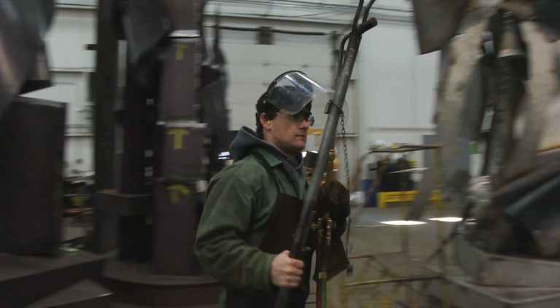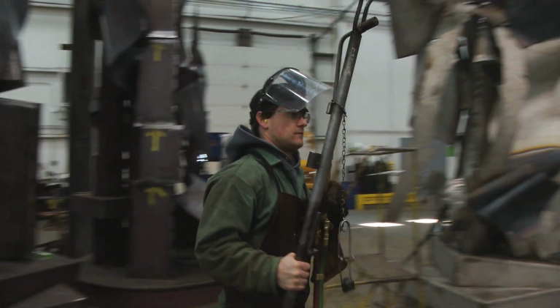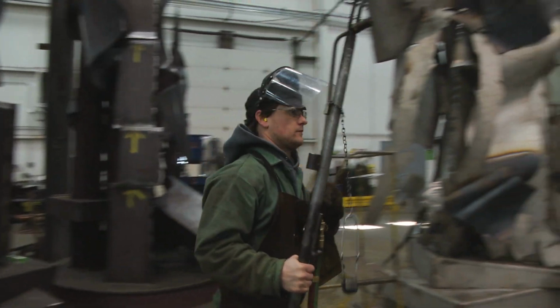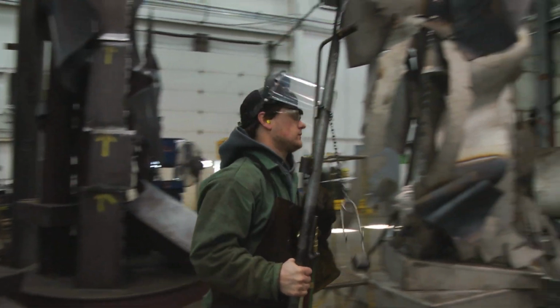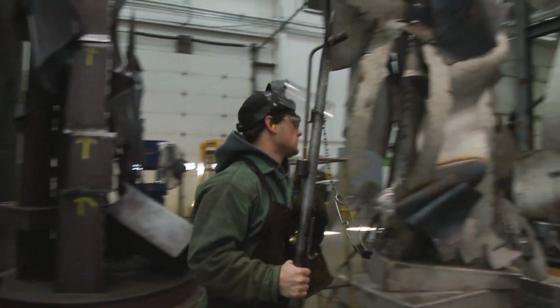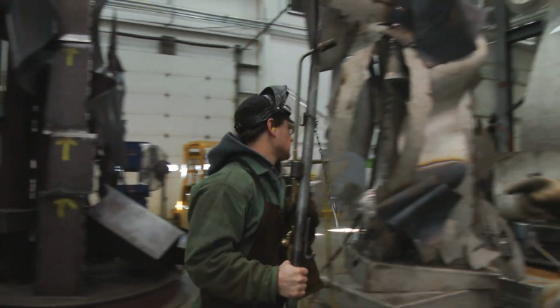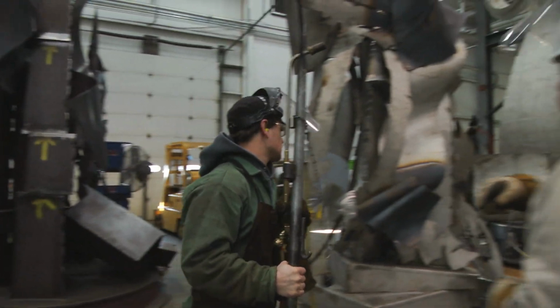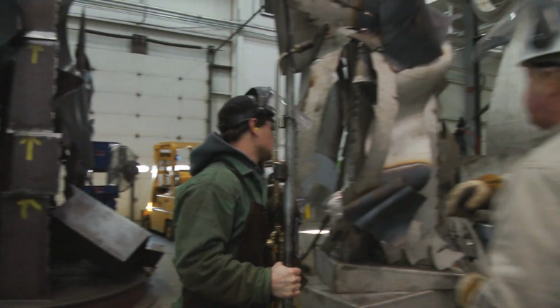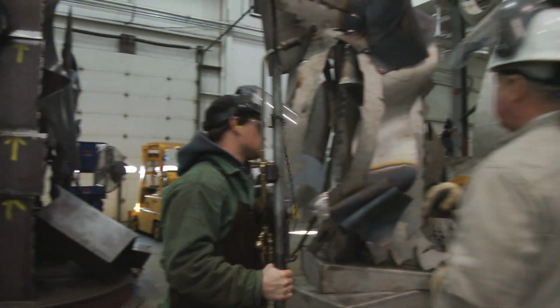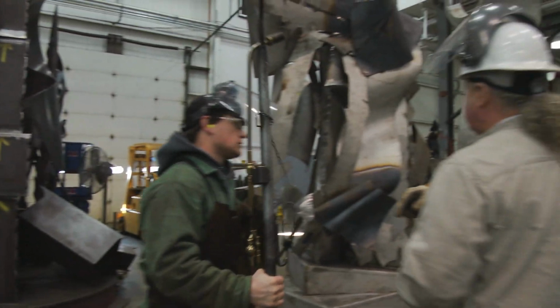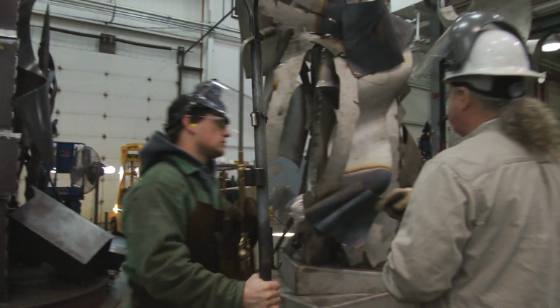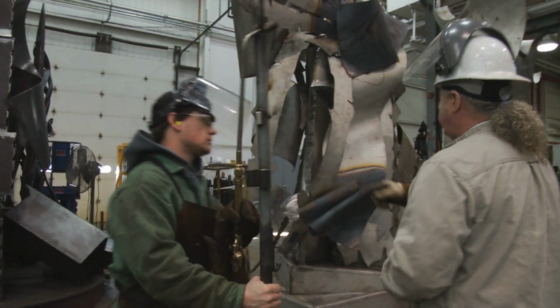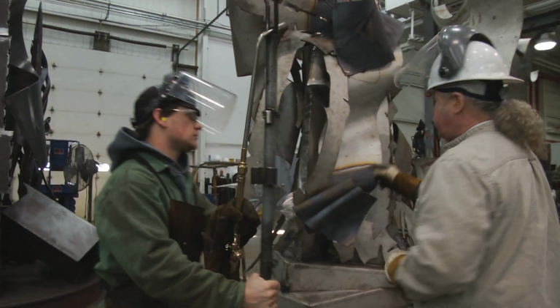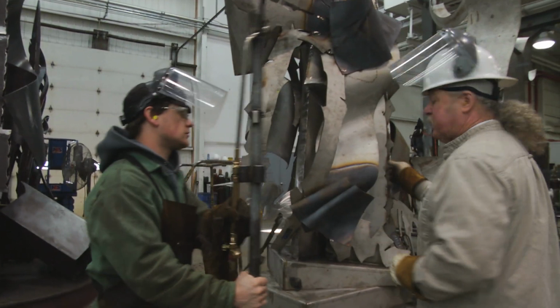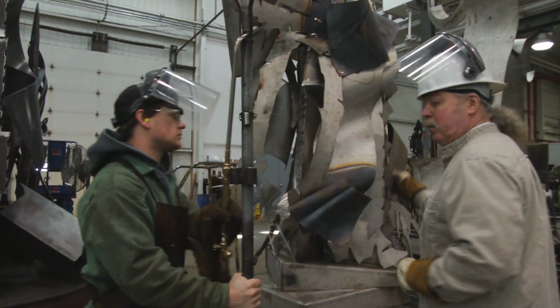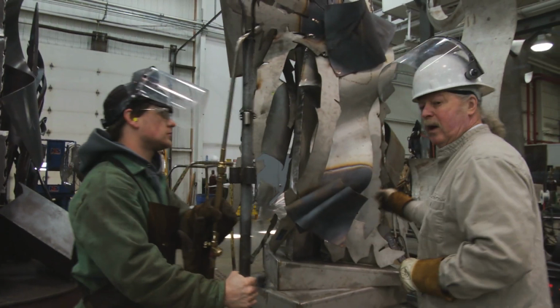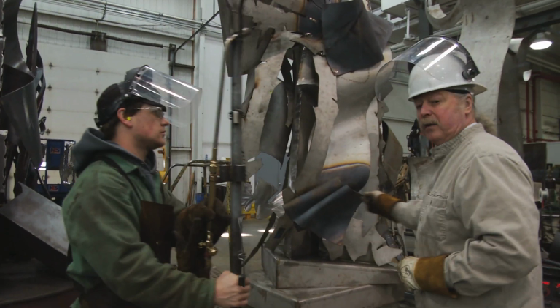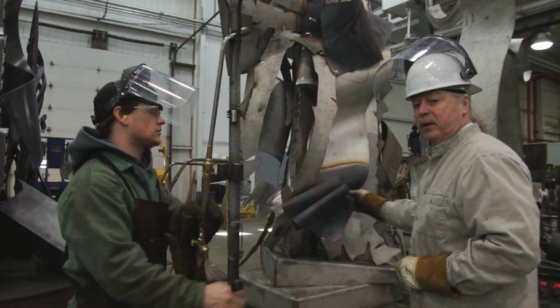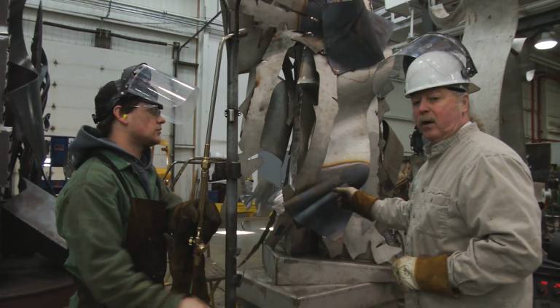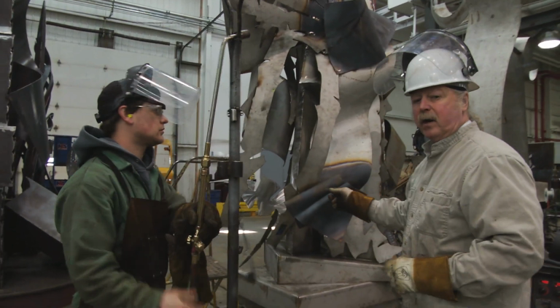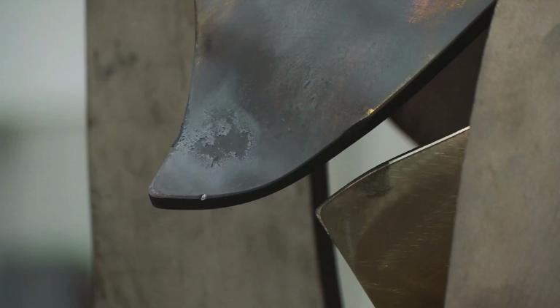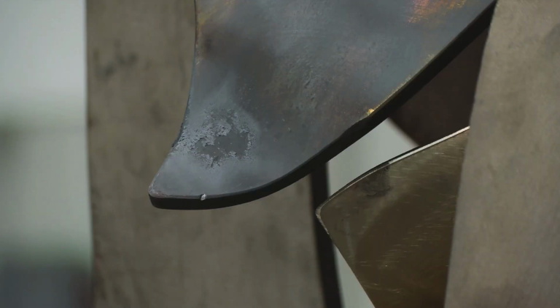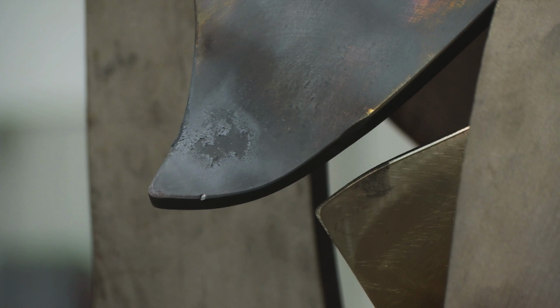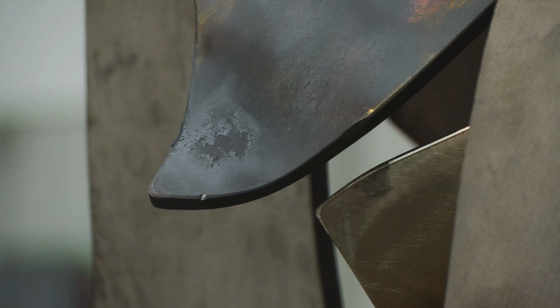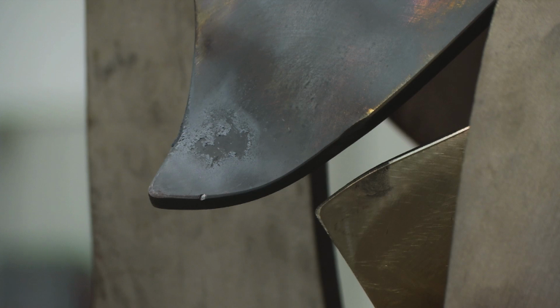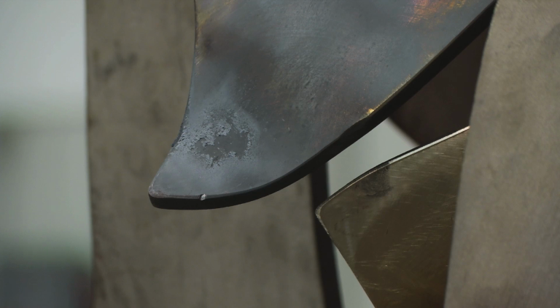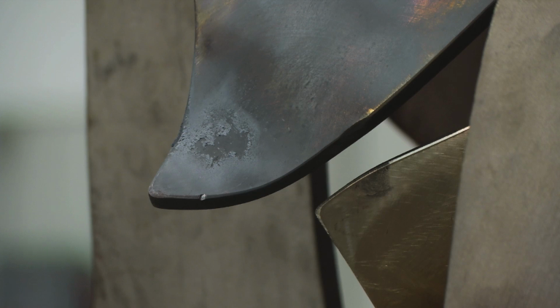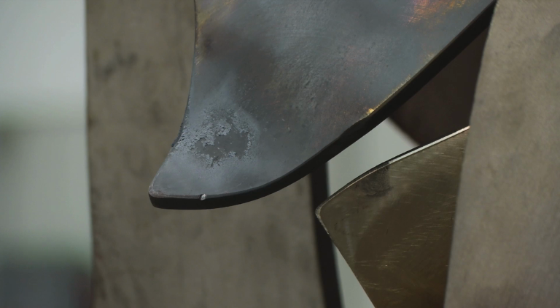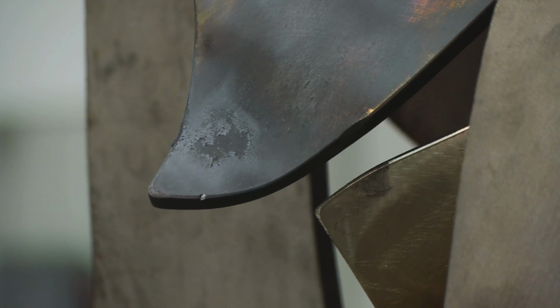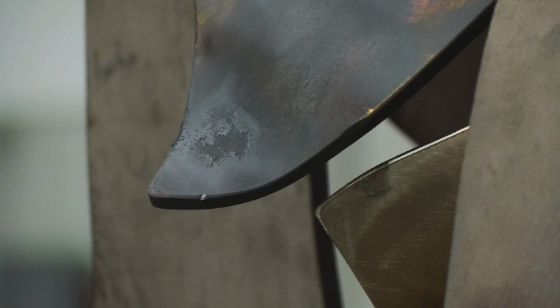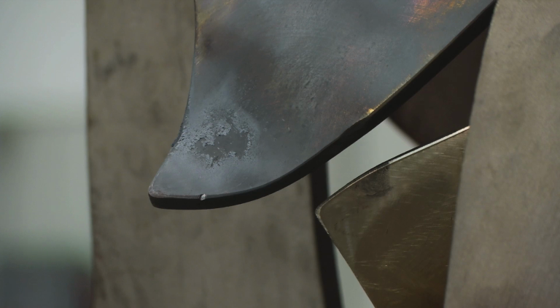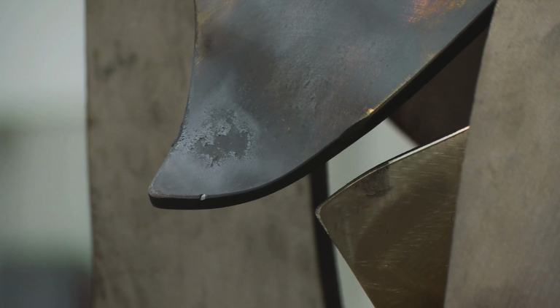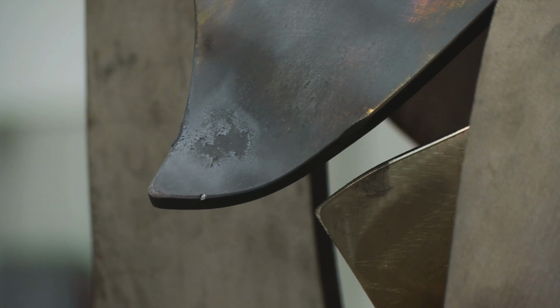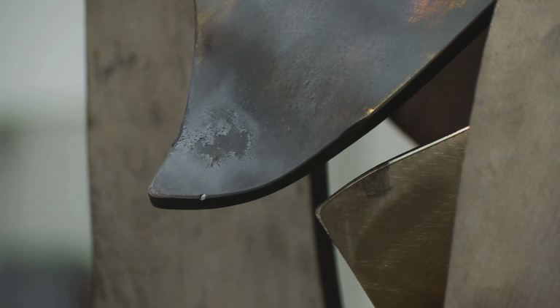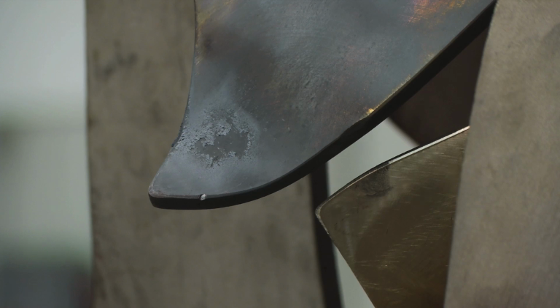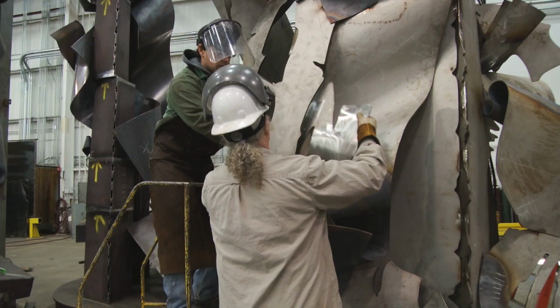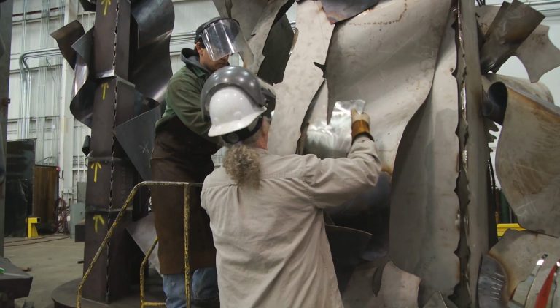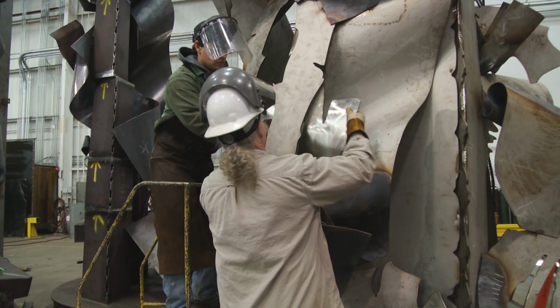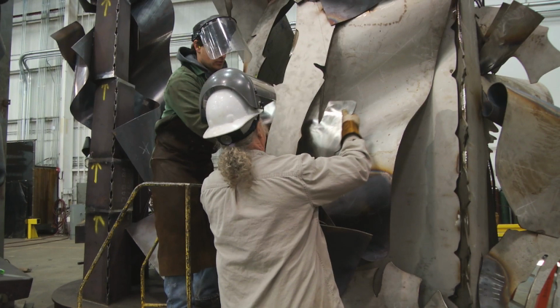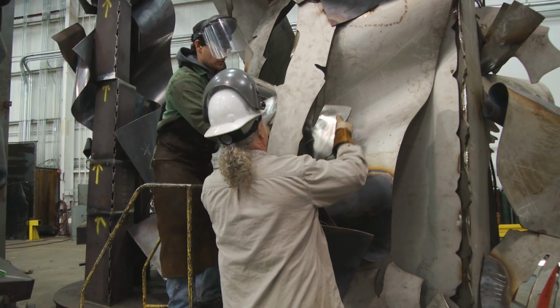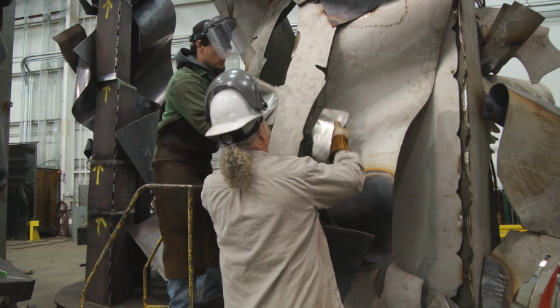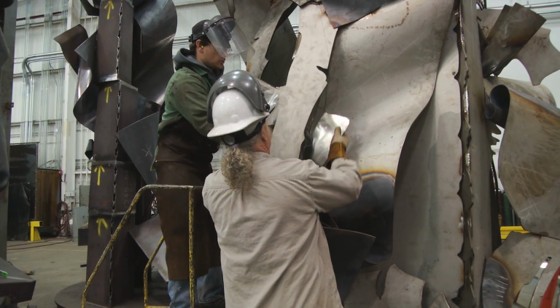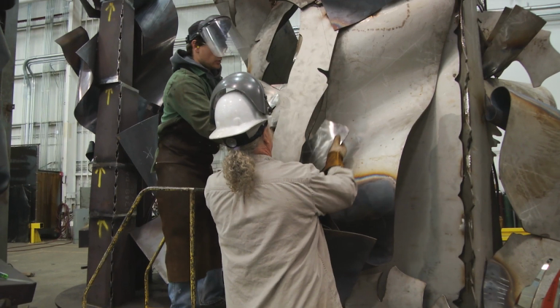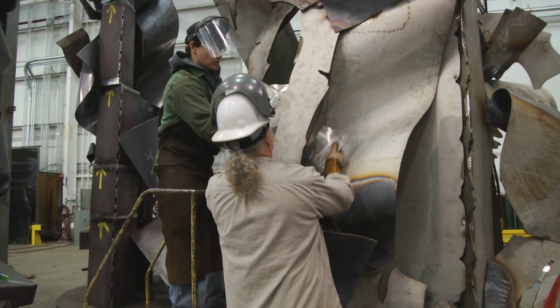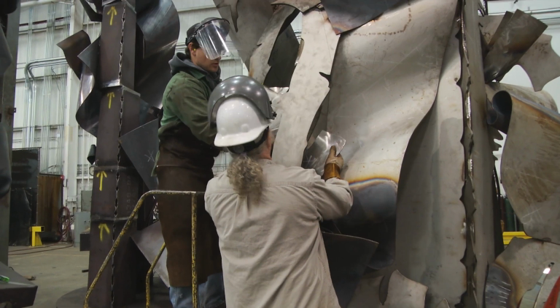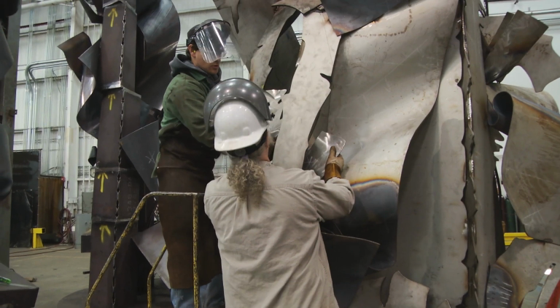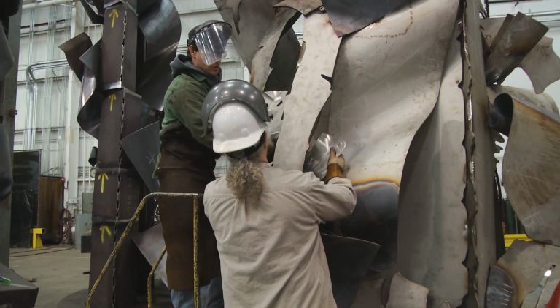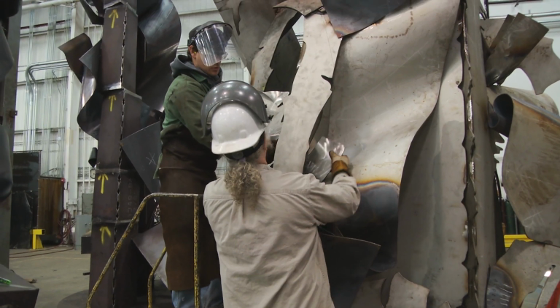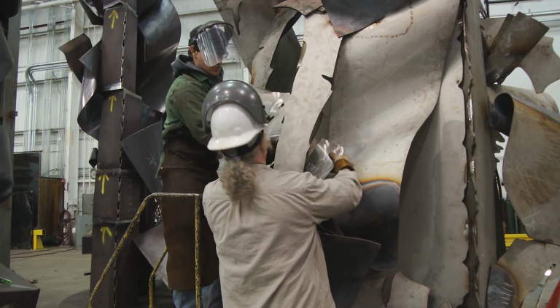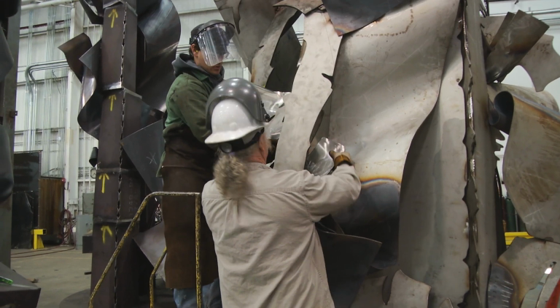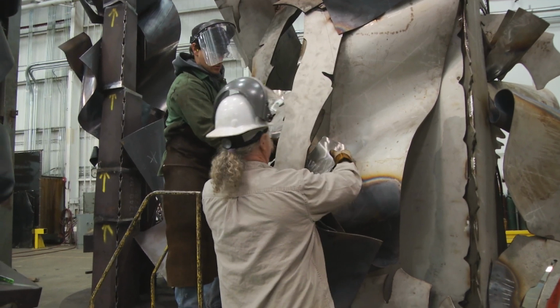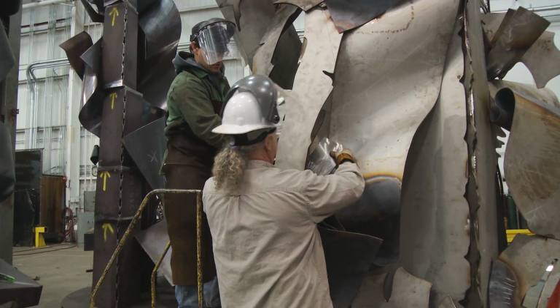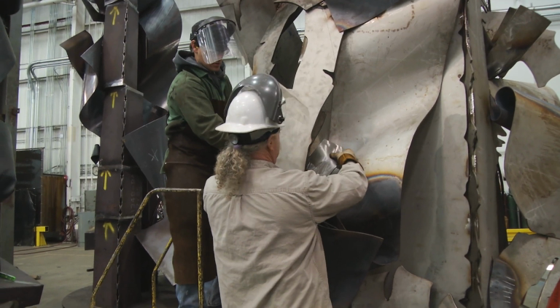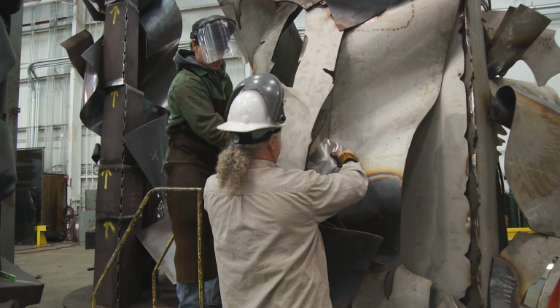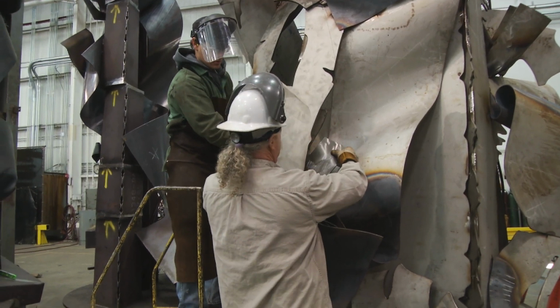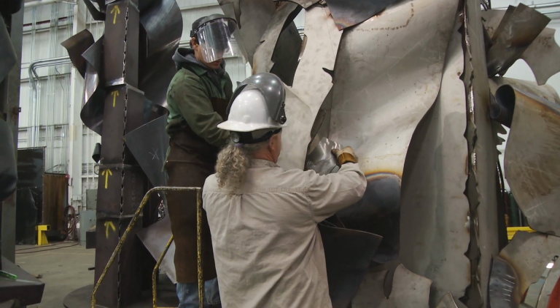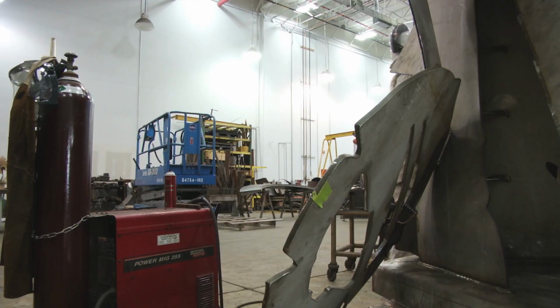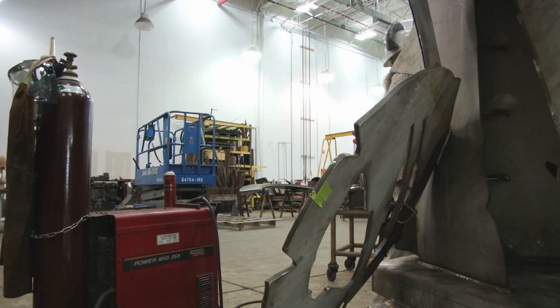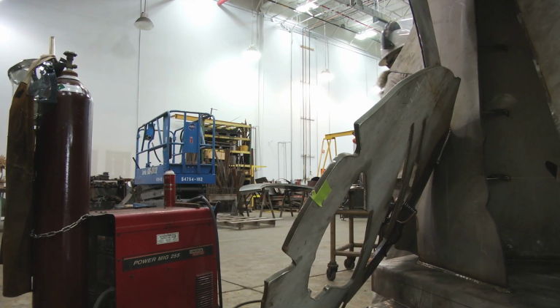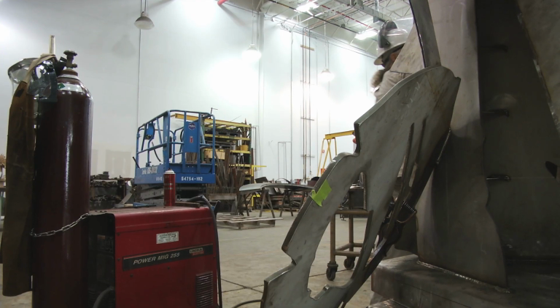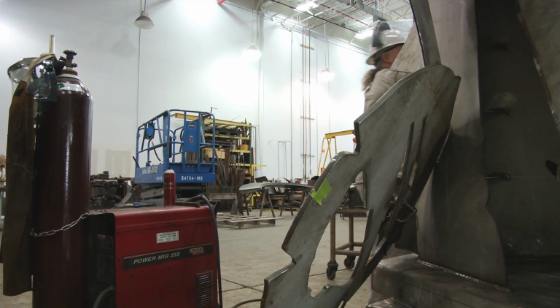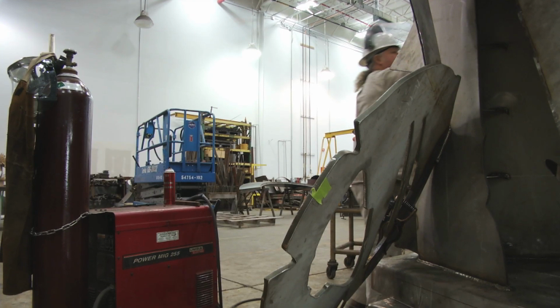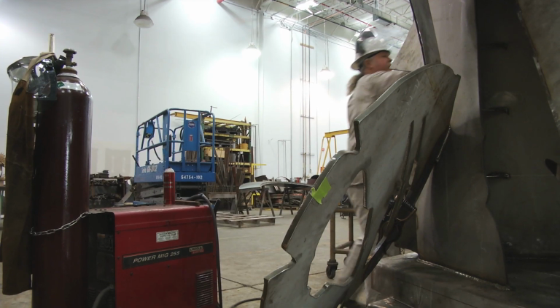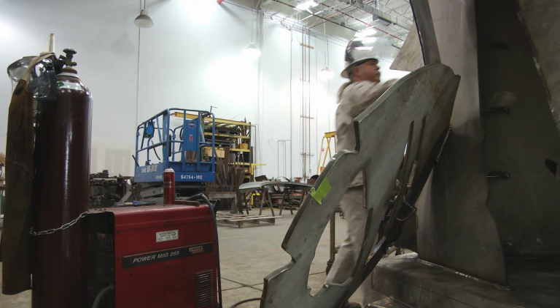Let's position this piece and weld it on, and then we'll do some heating and bending. Hold it there so I can see what it looks like.